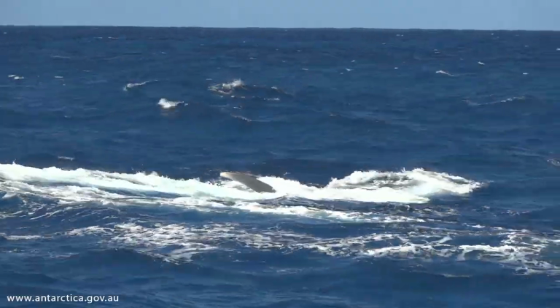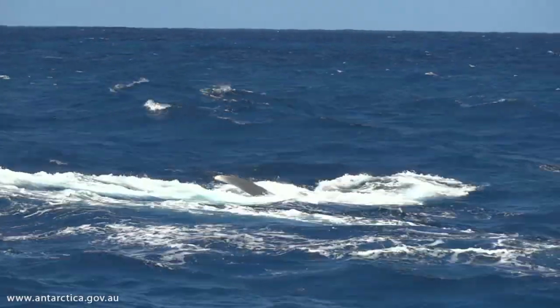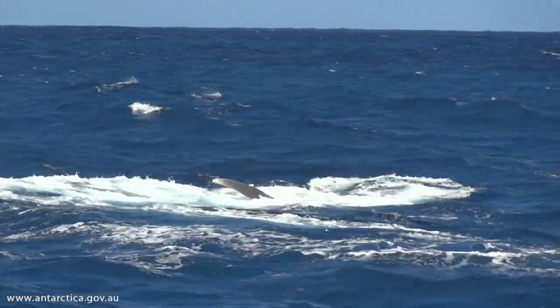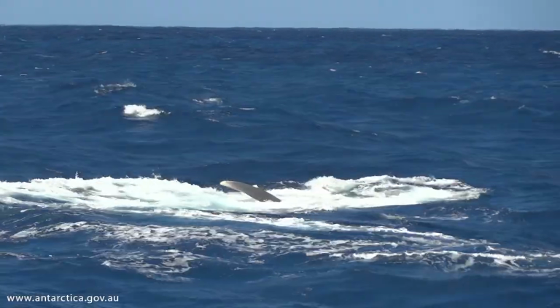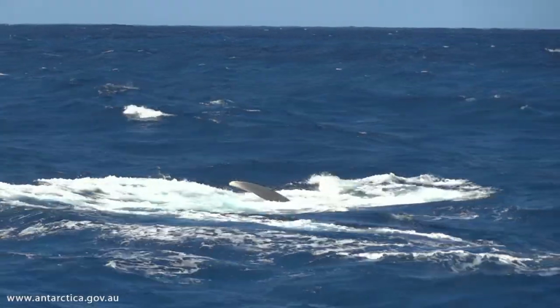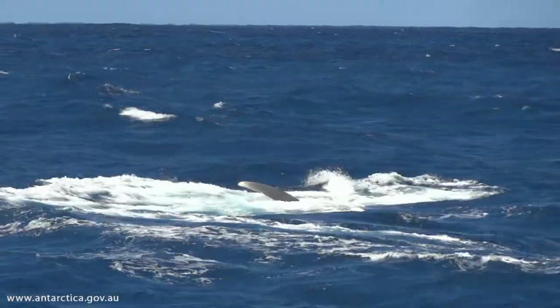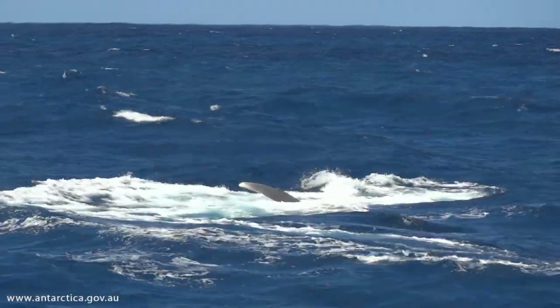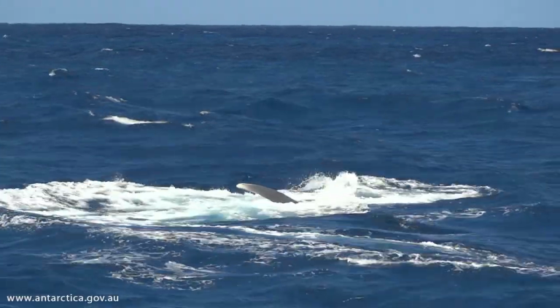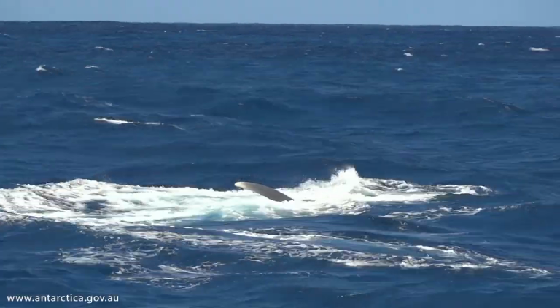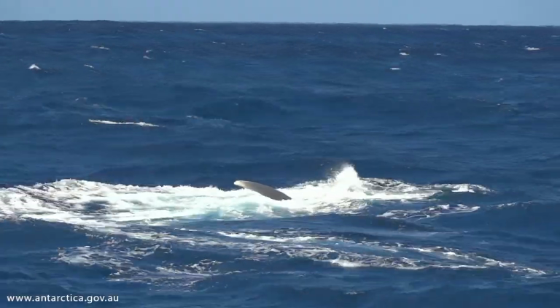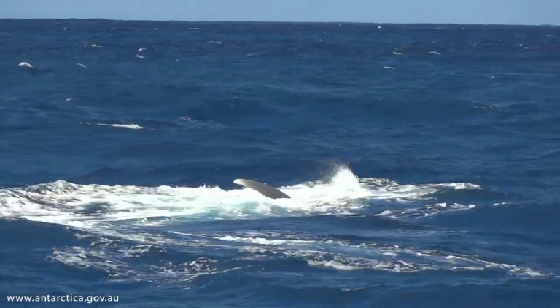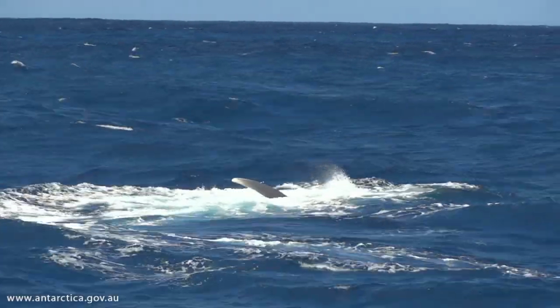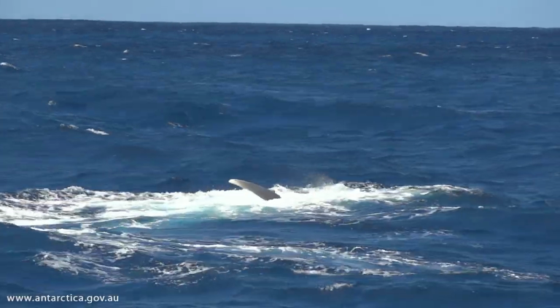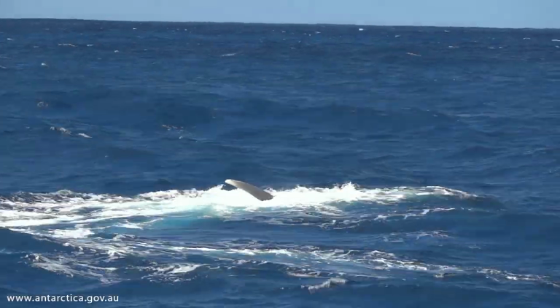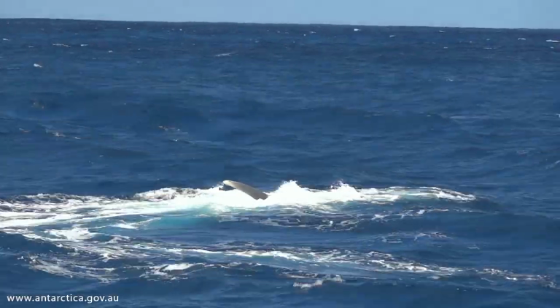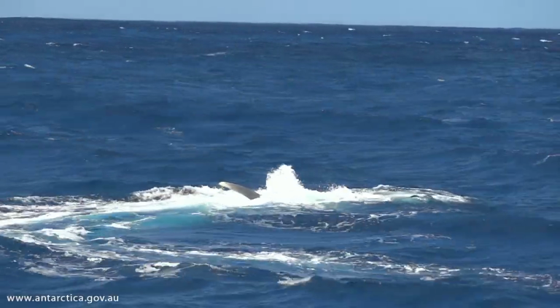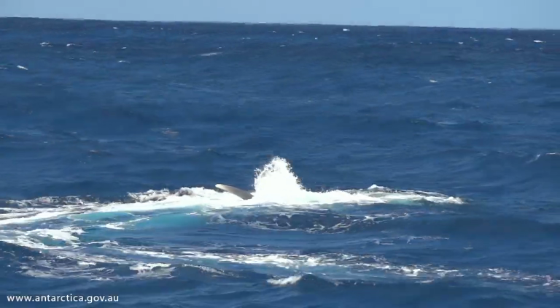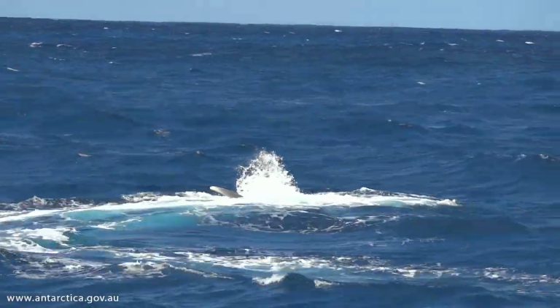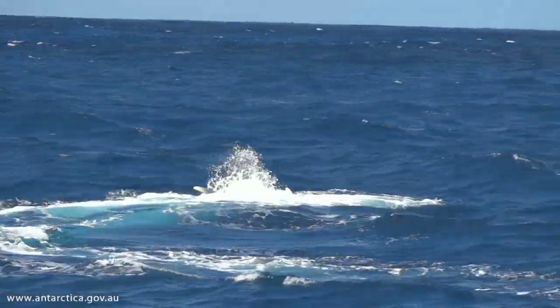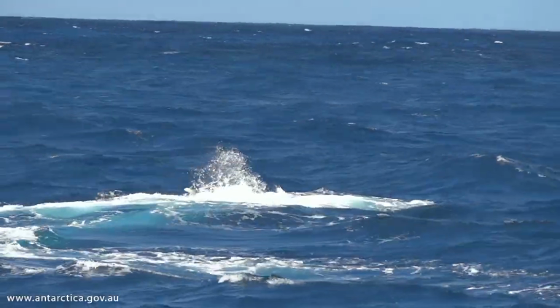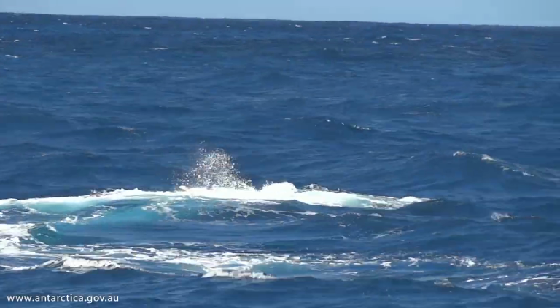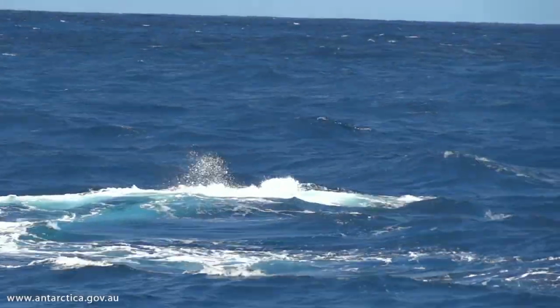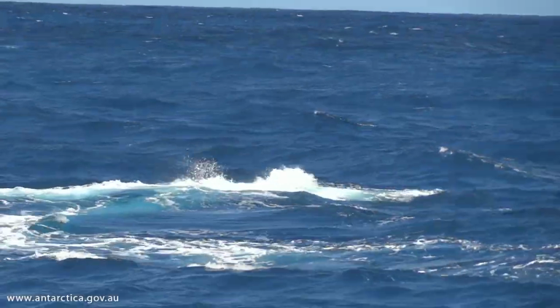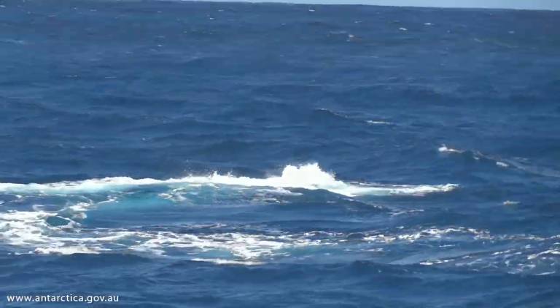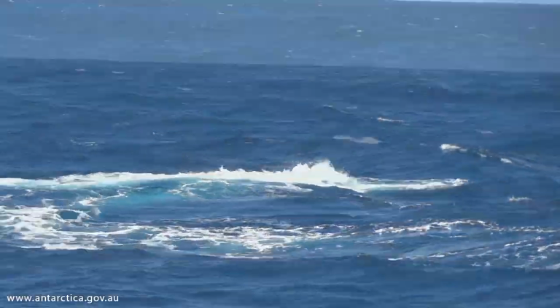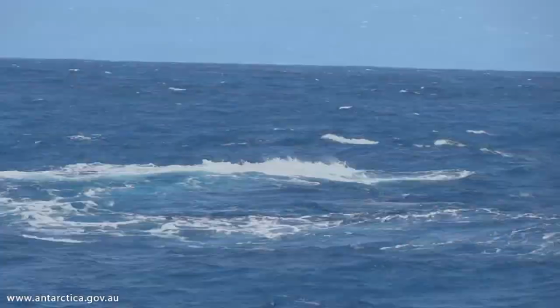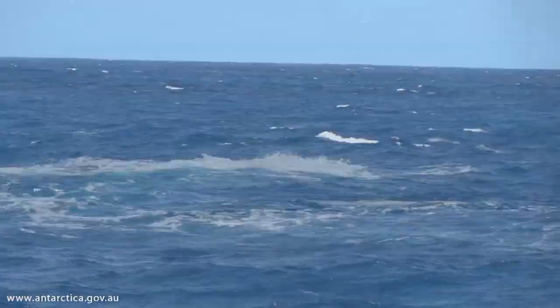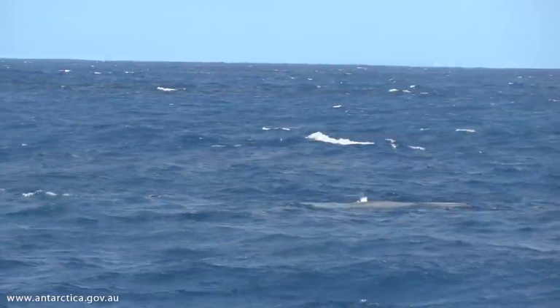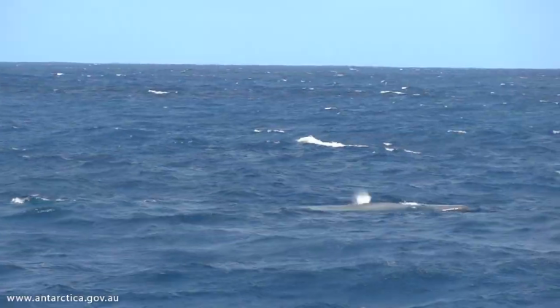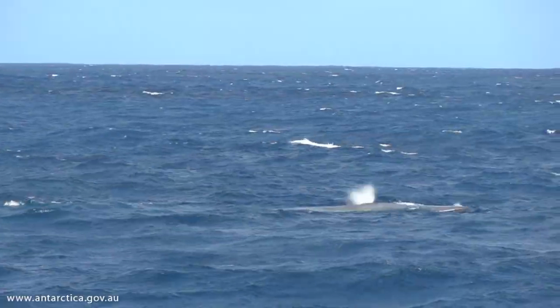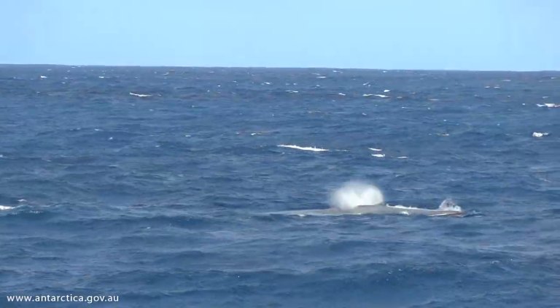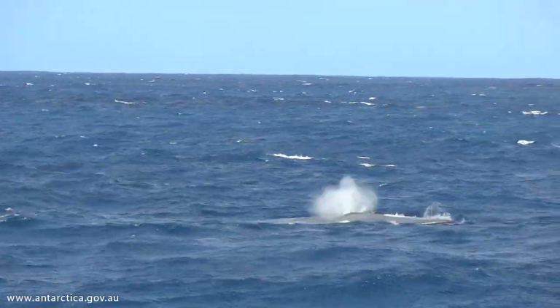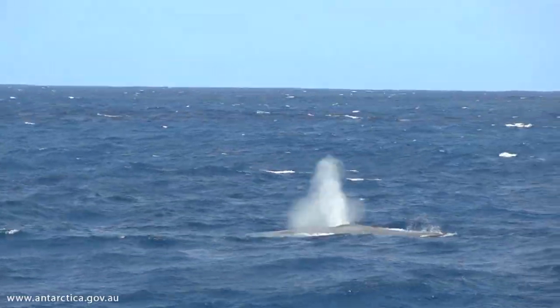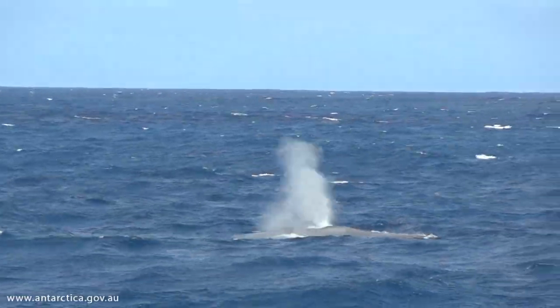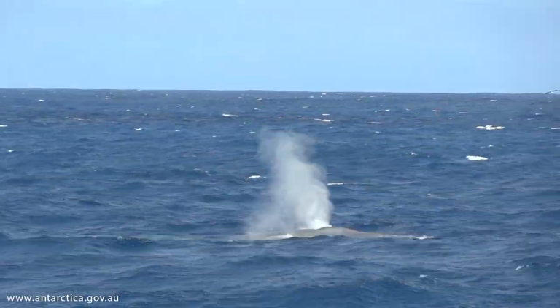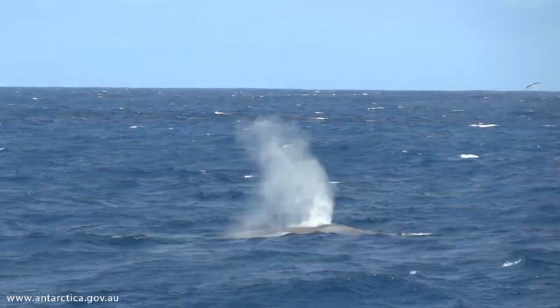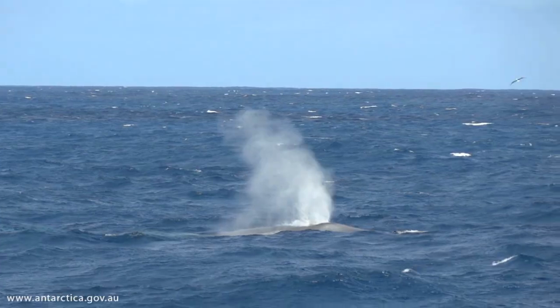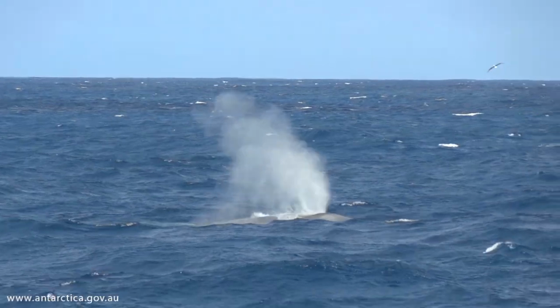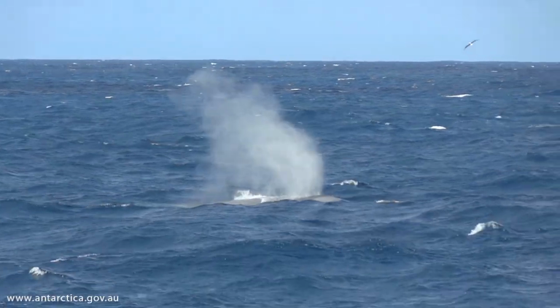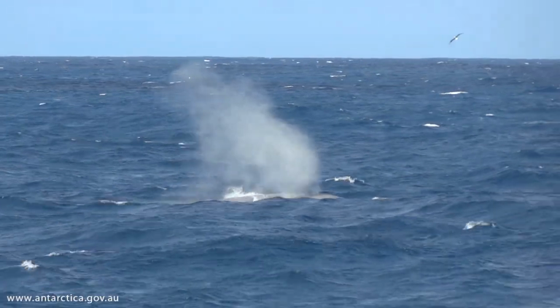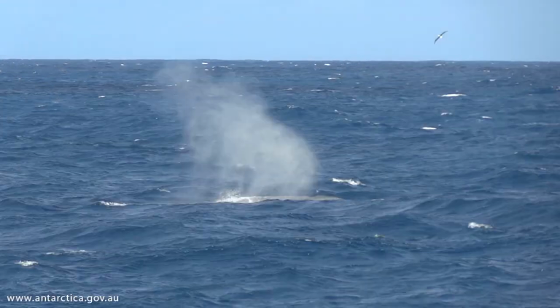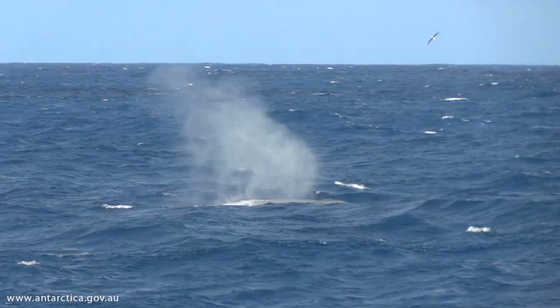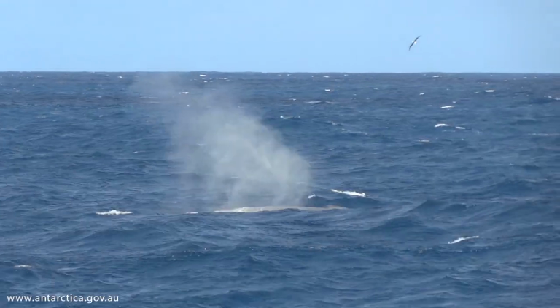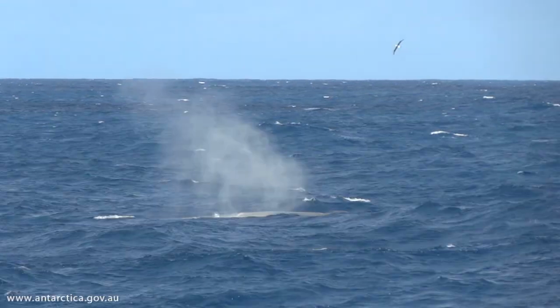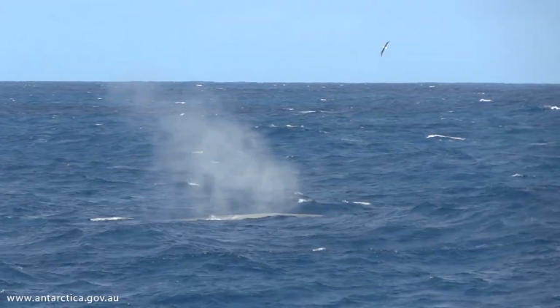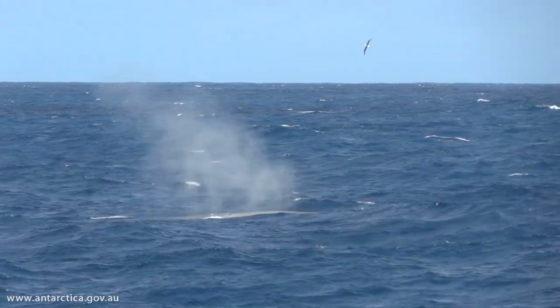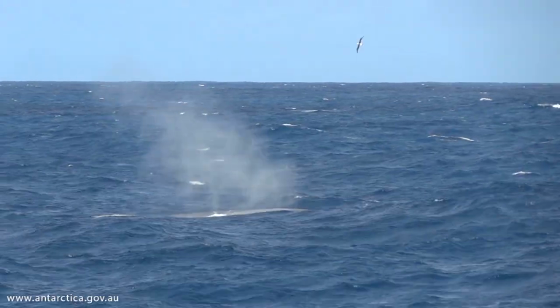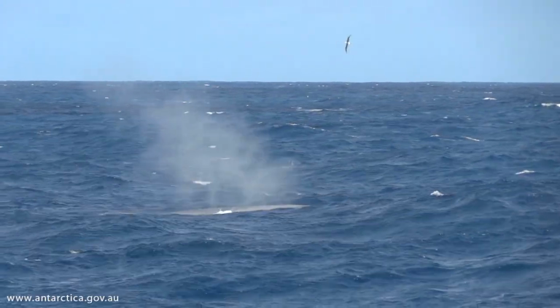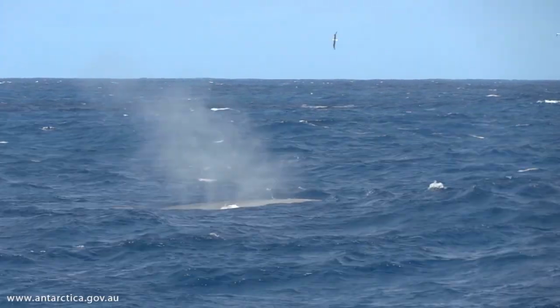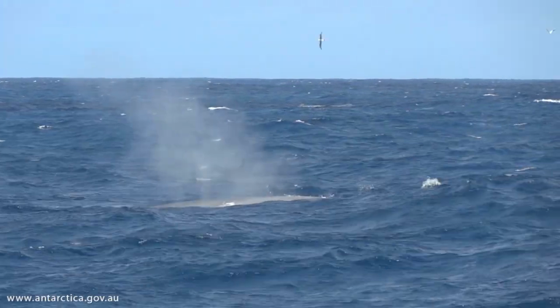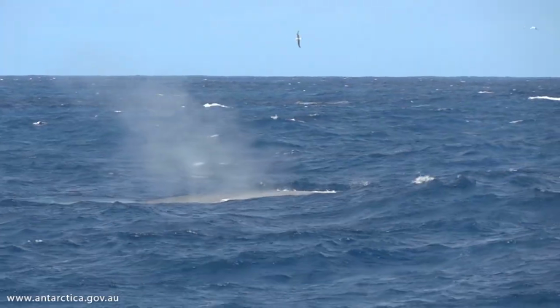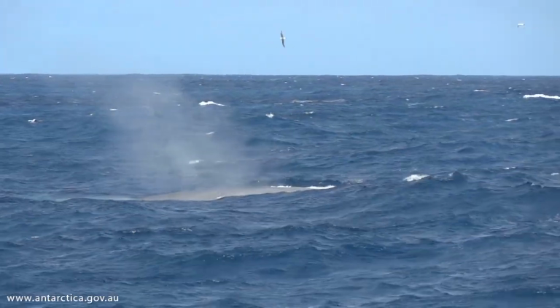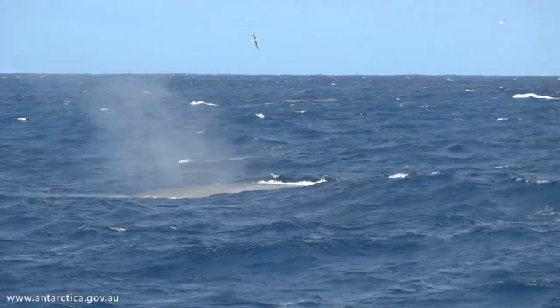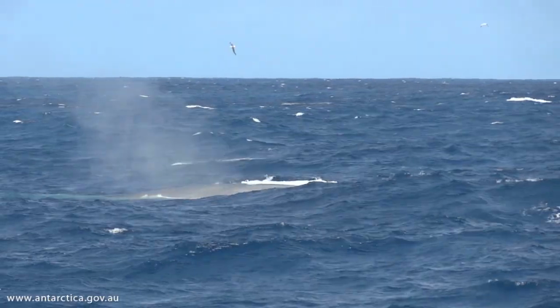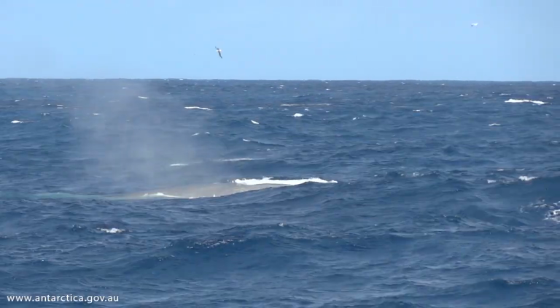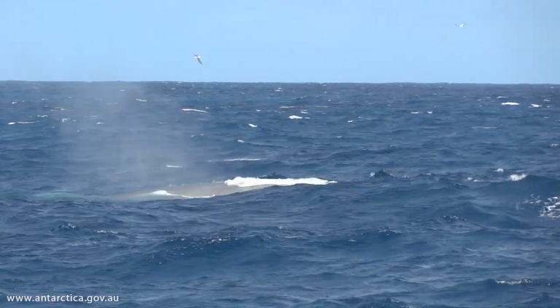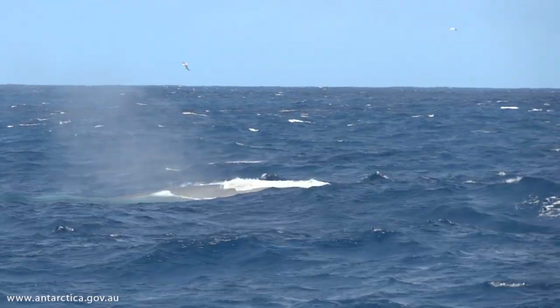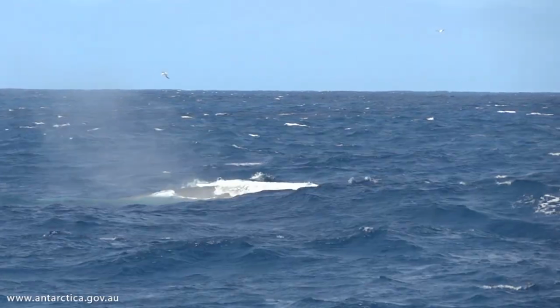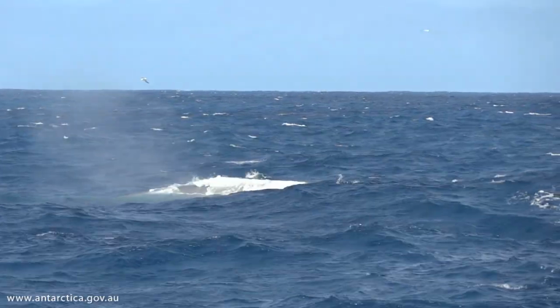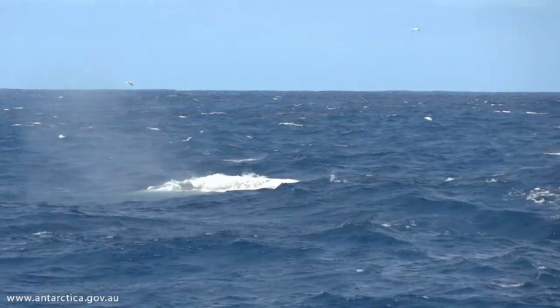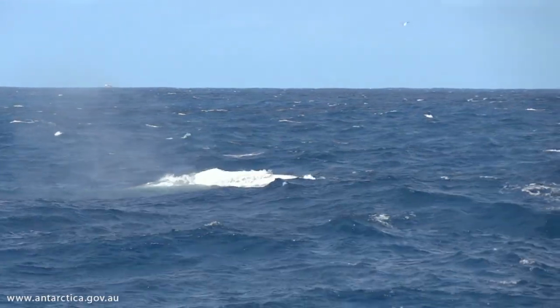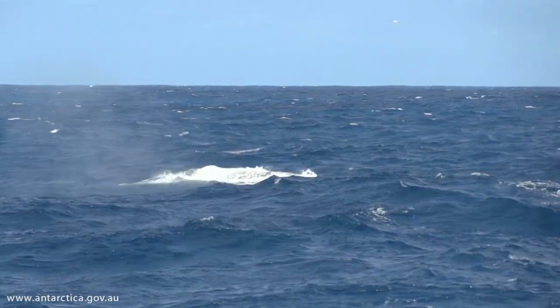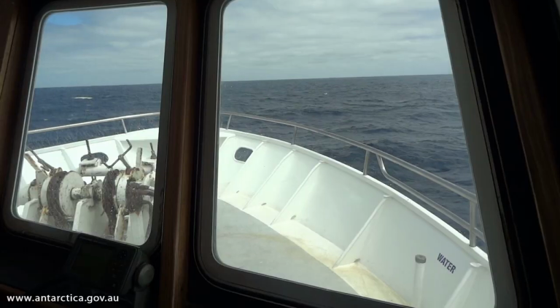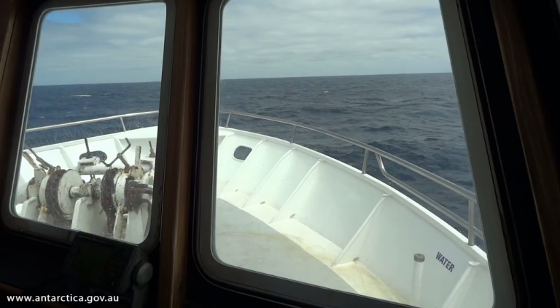The reason that we use acoustic tracking is that whale sounds can be heard over ranges much further than whales can be seen.